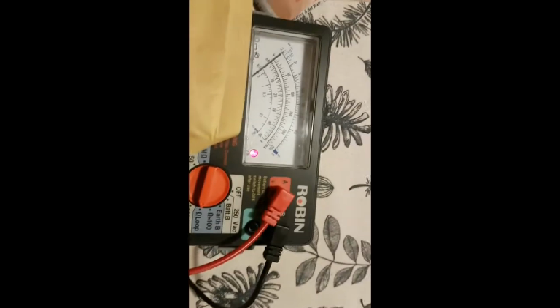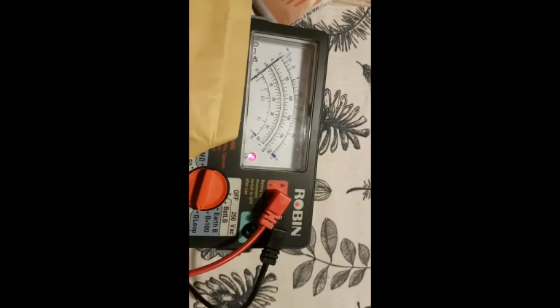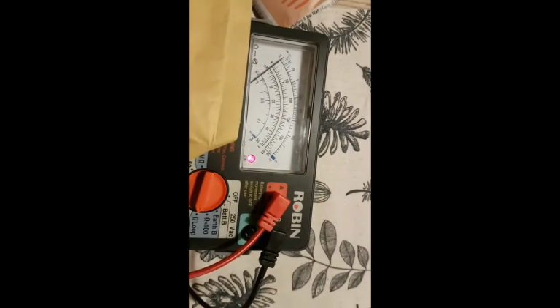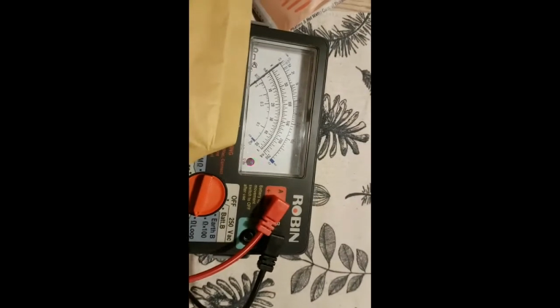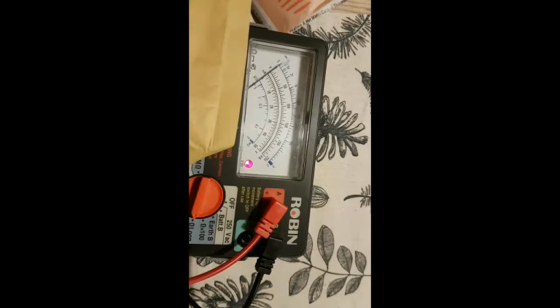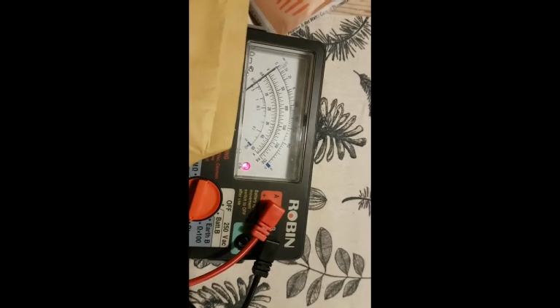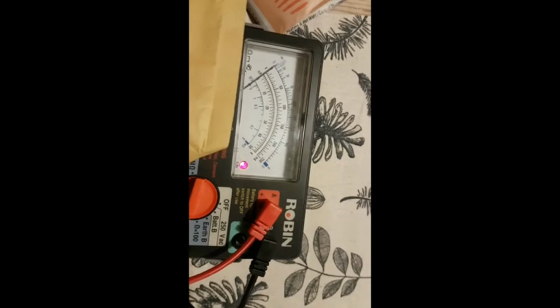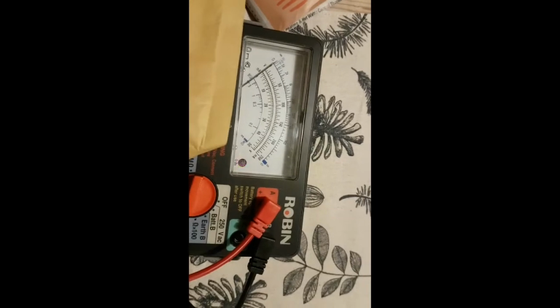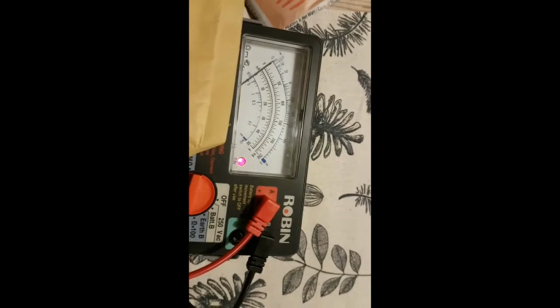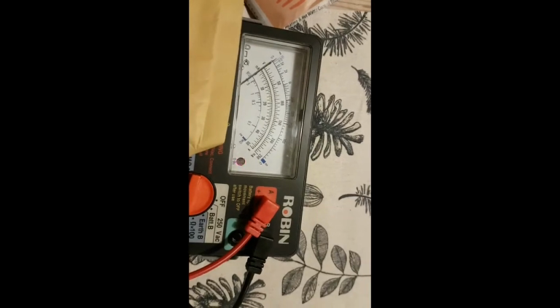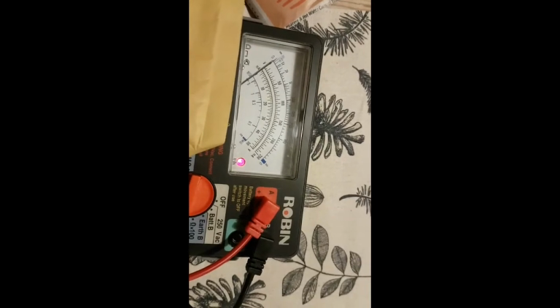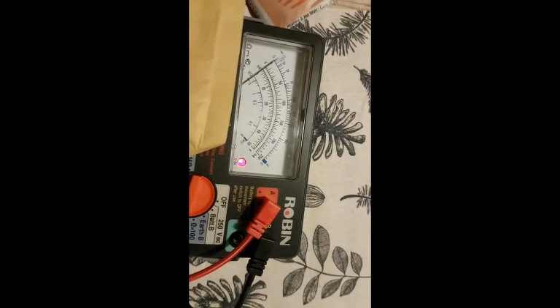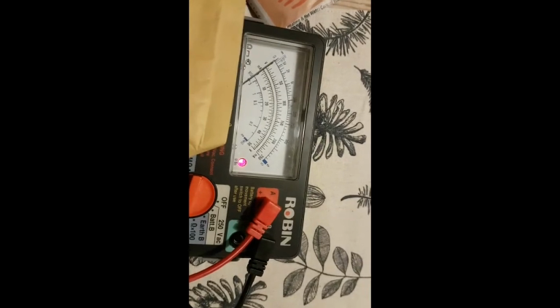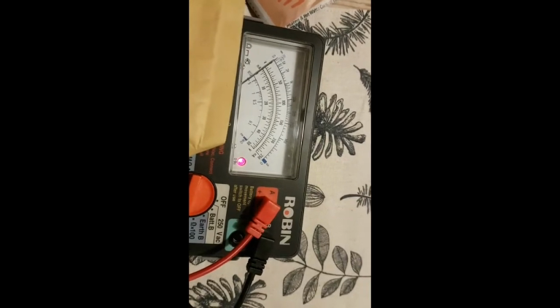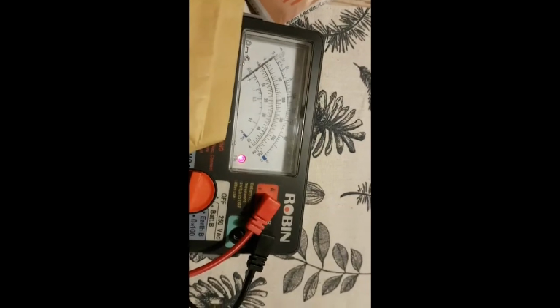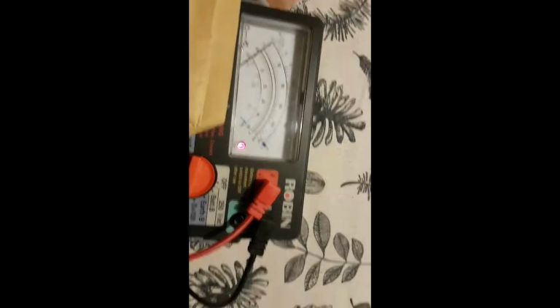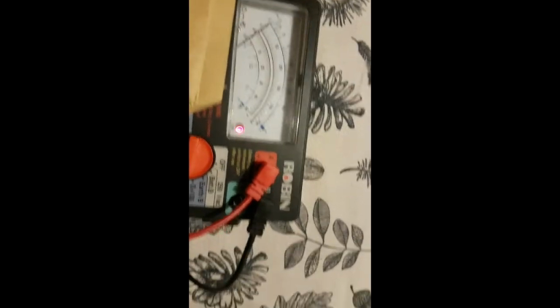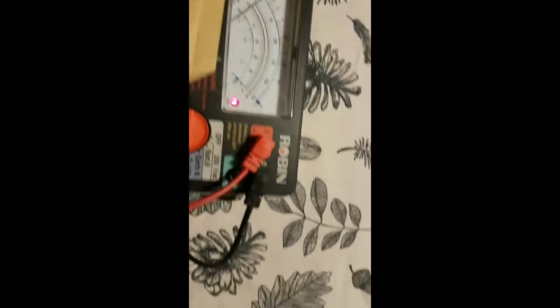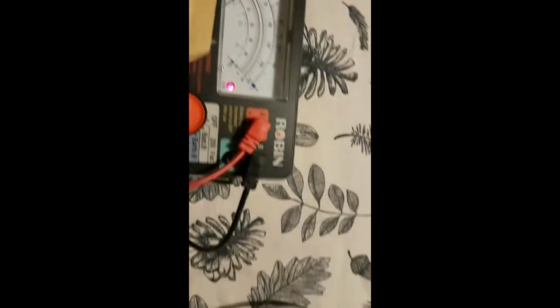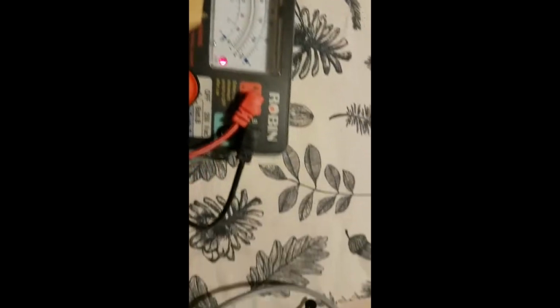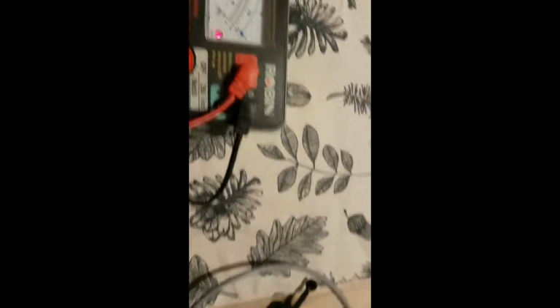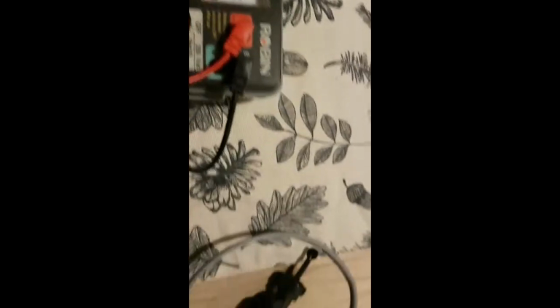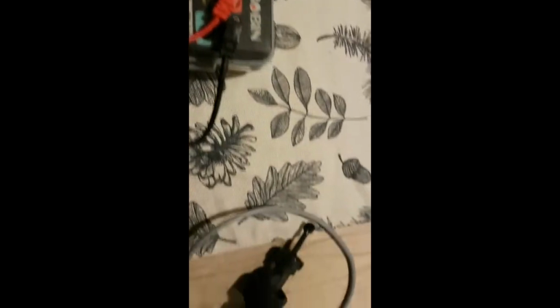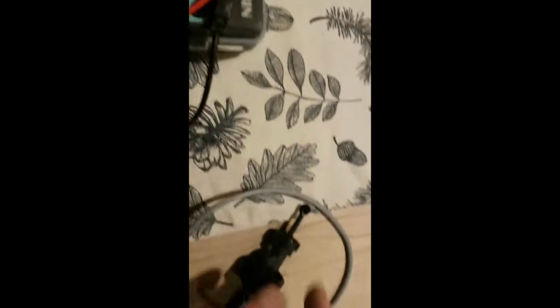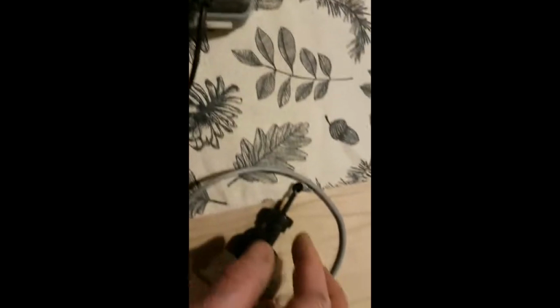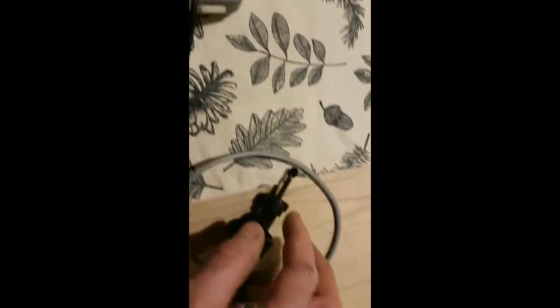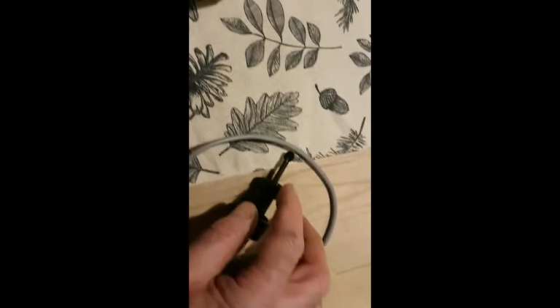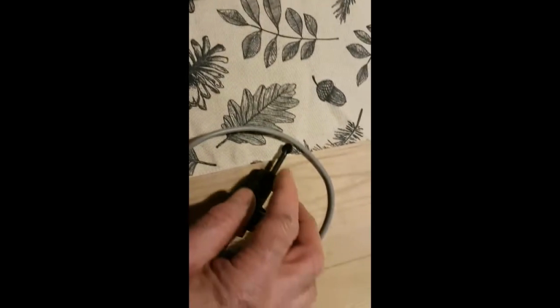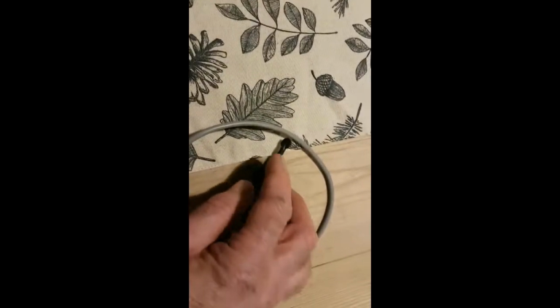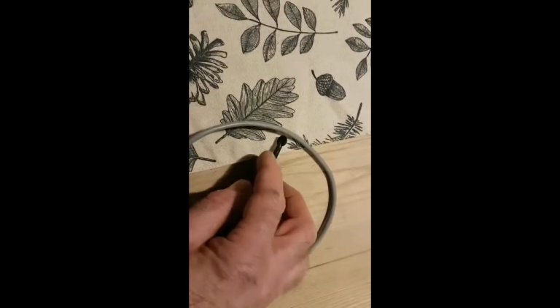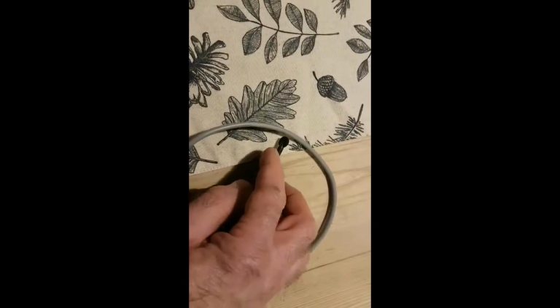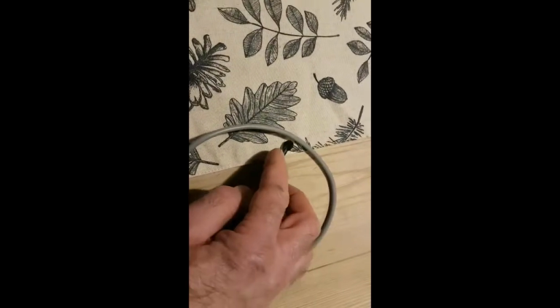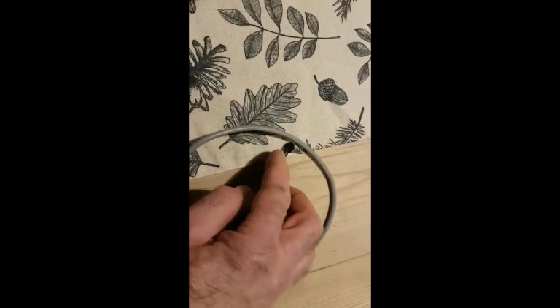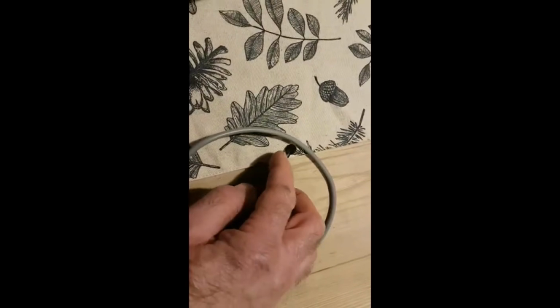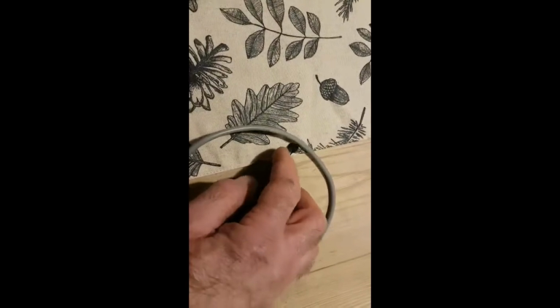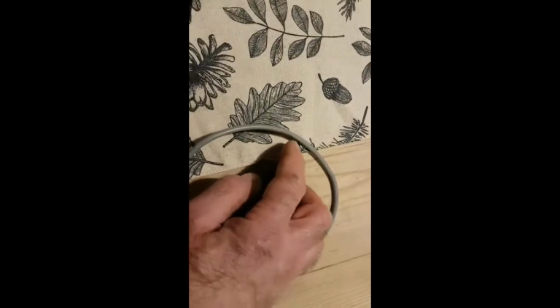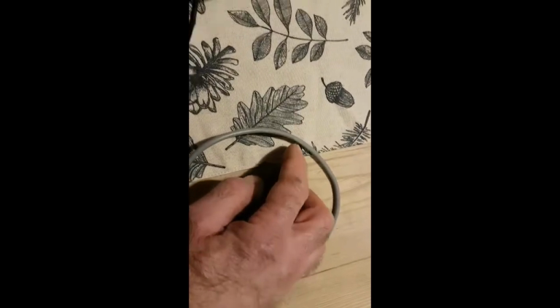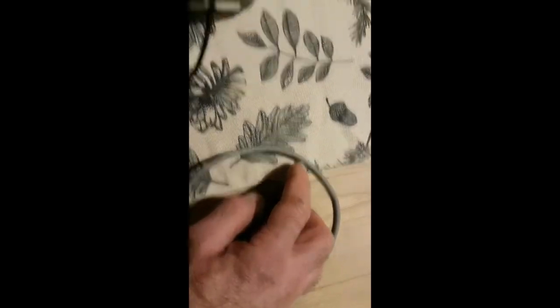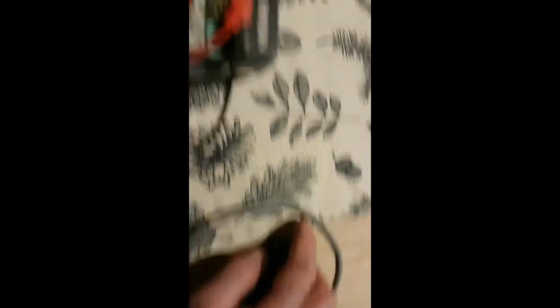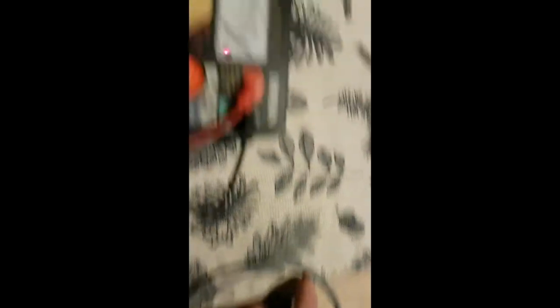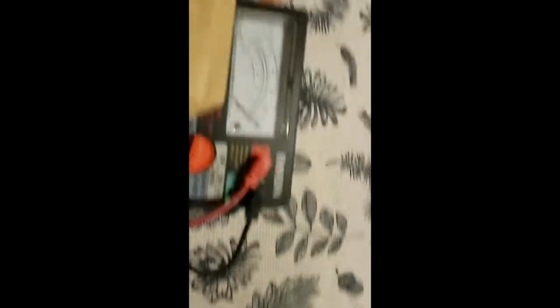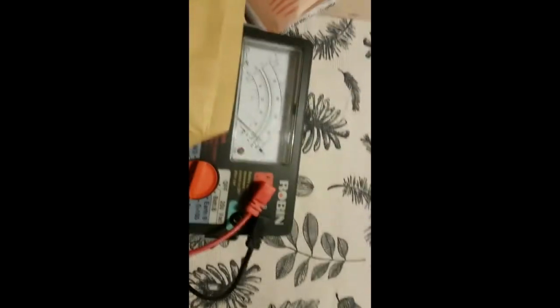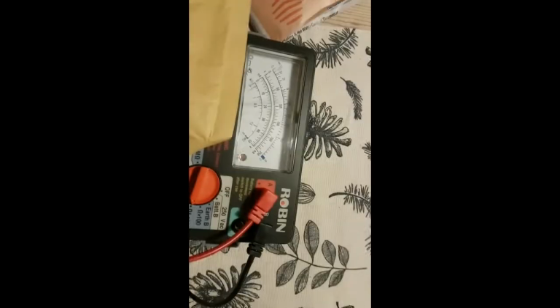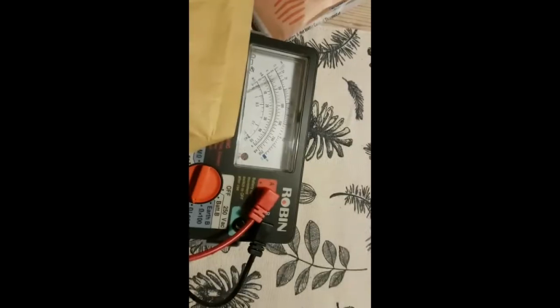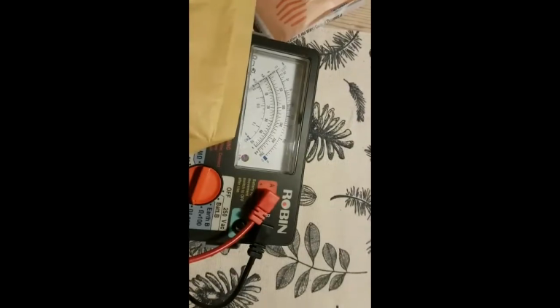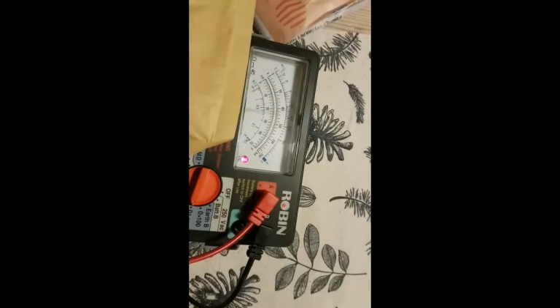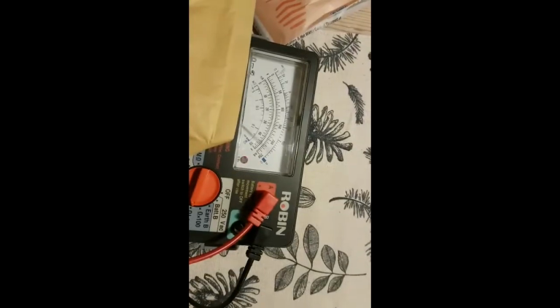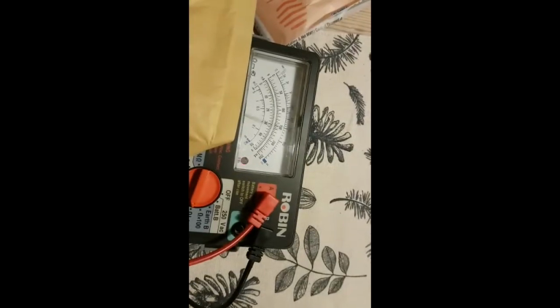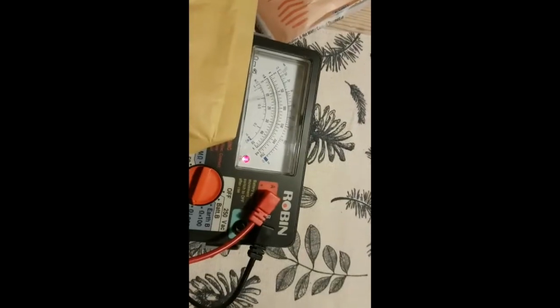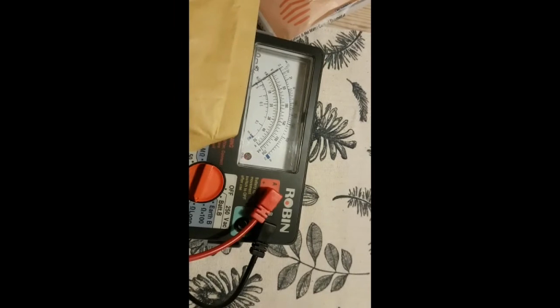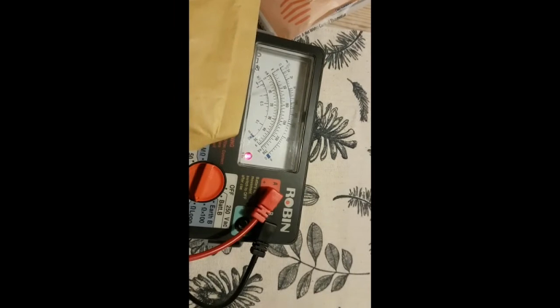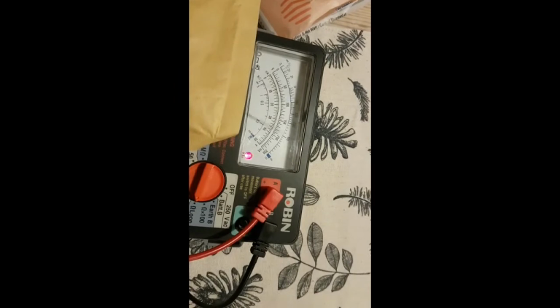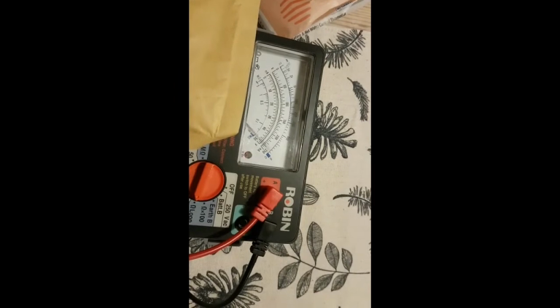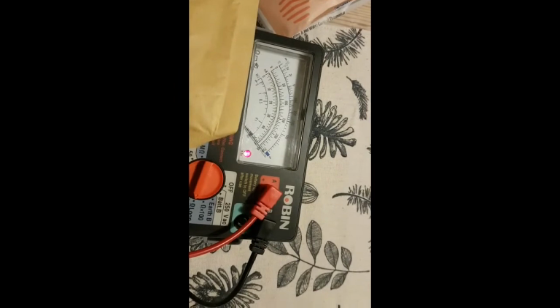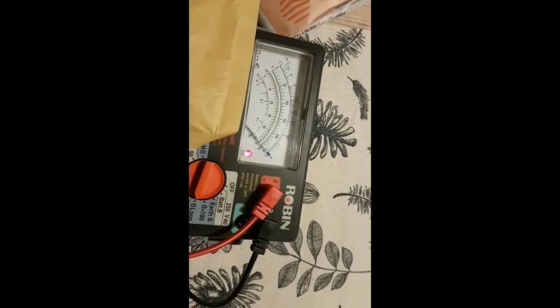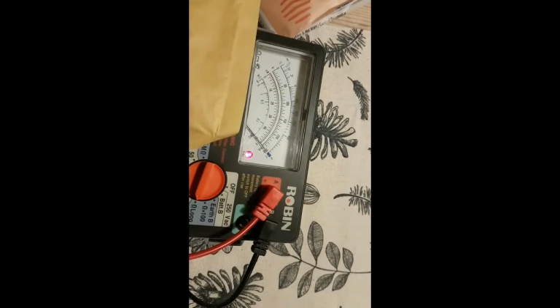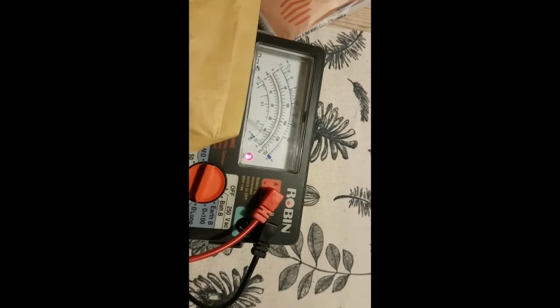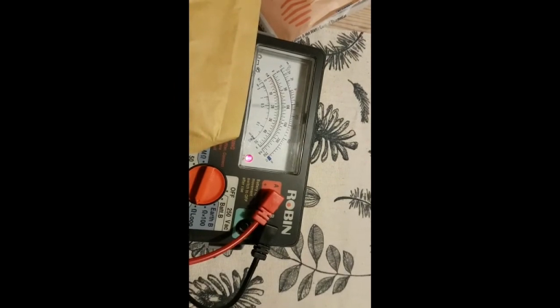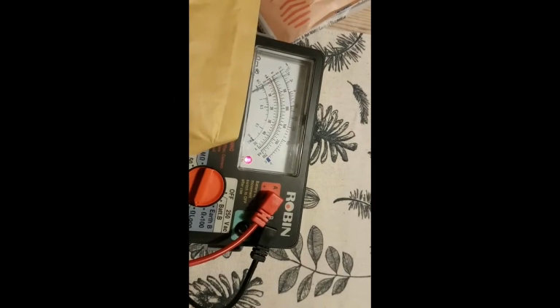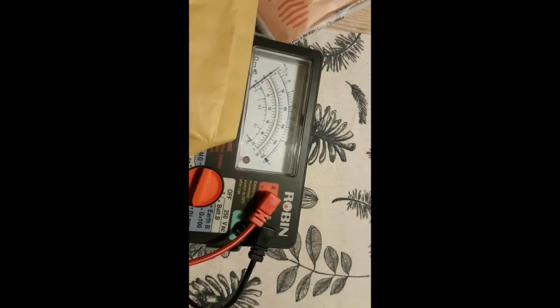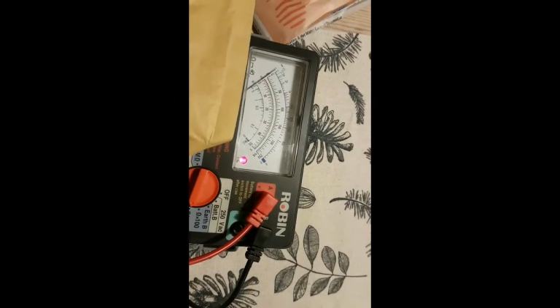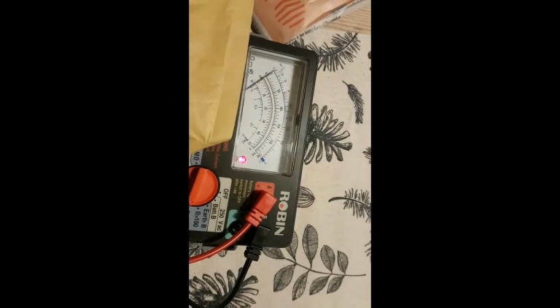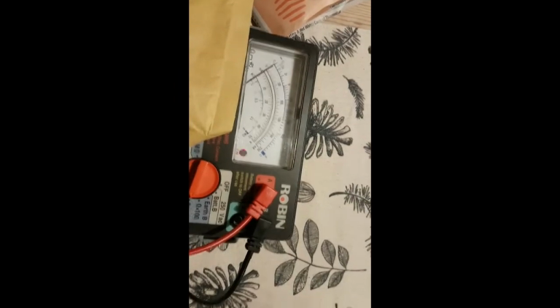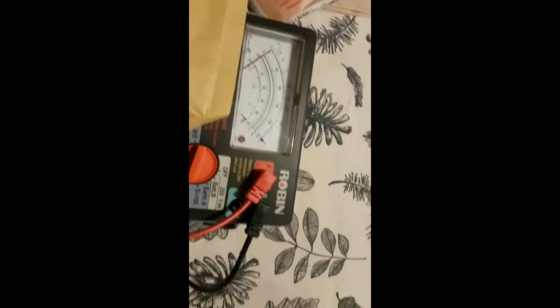You take it off your boiler, put that on — on, off, on, off. Simple.